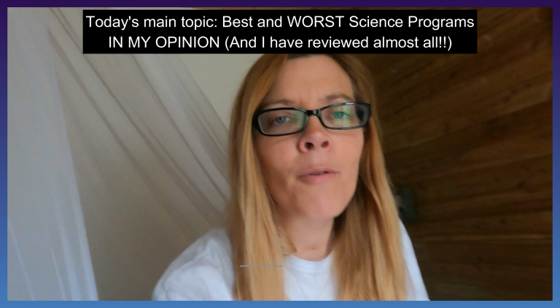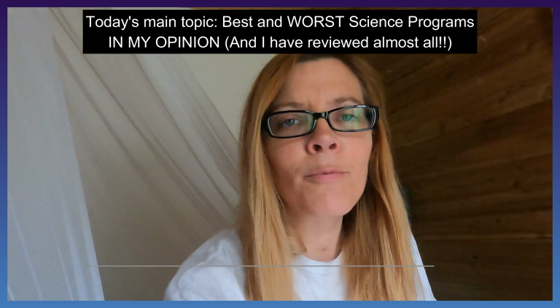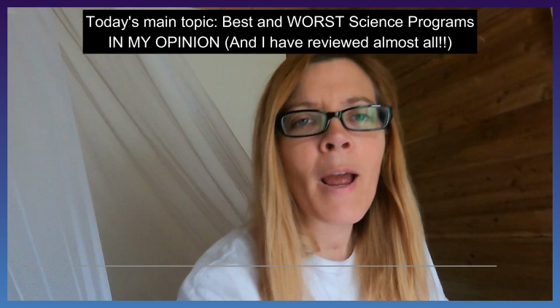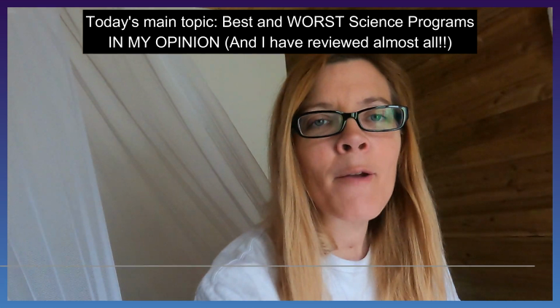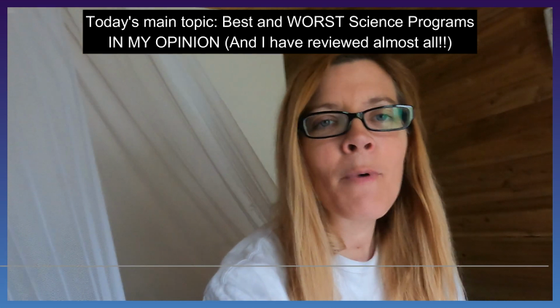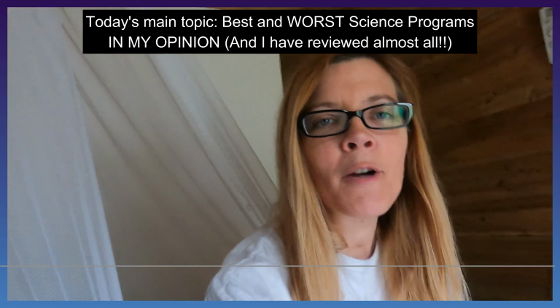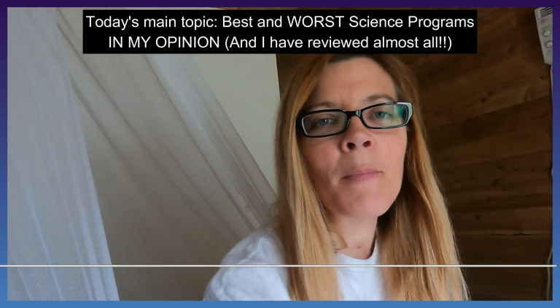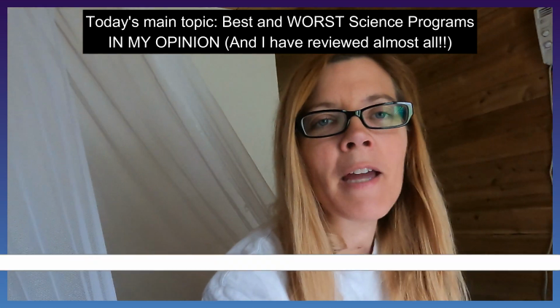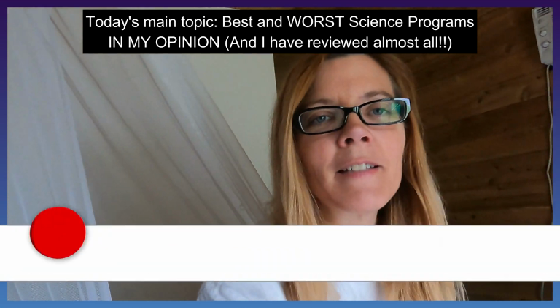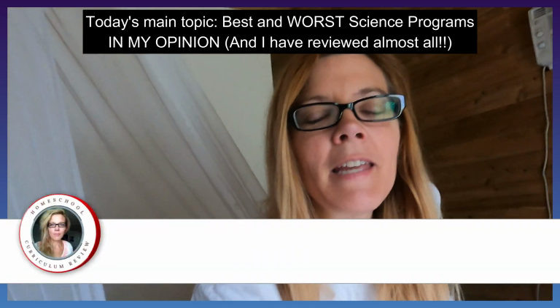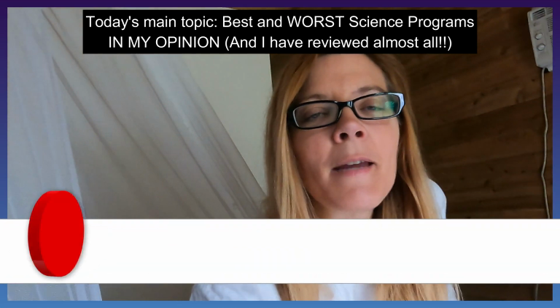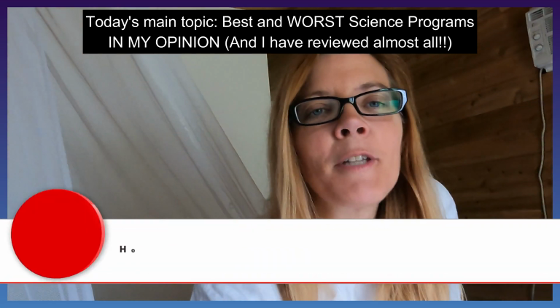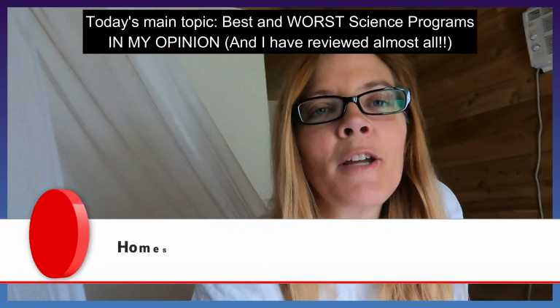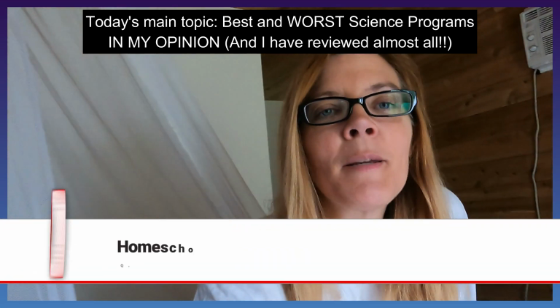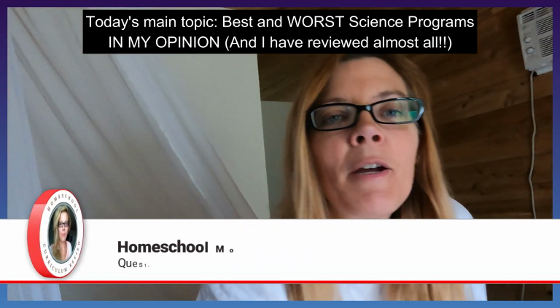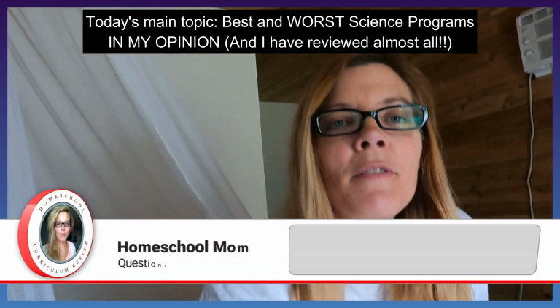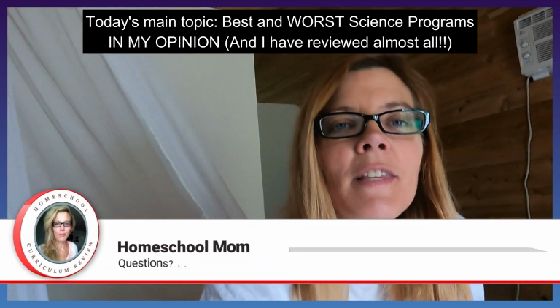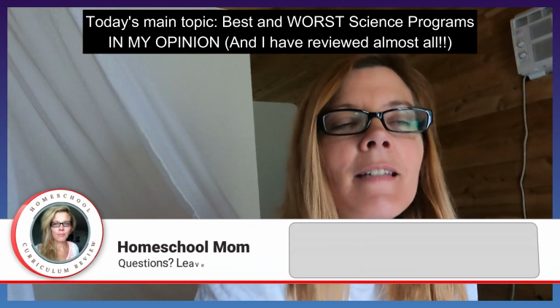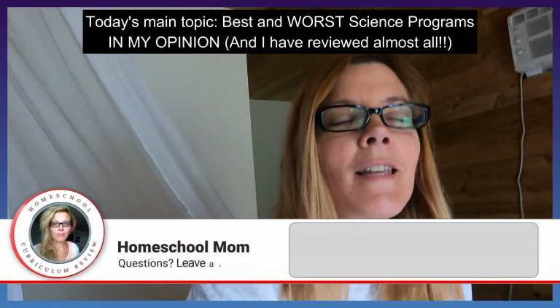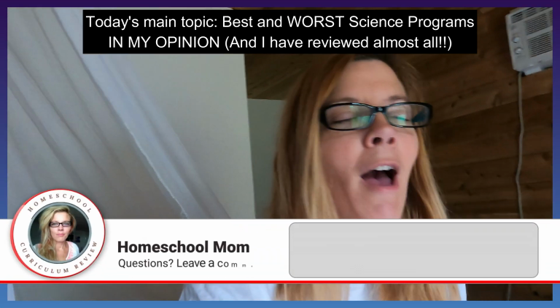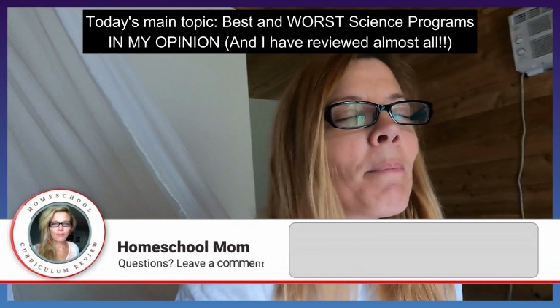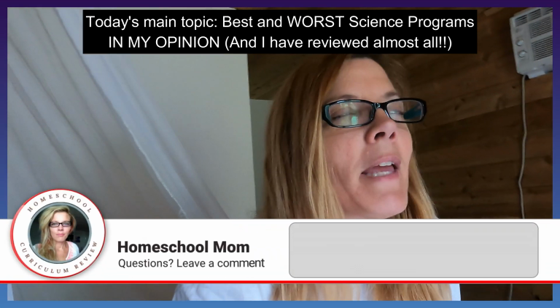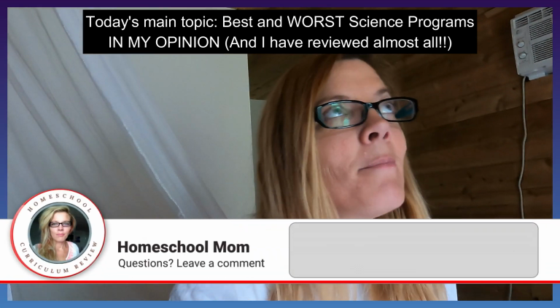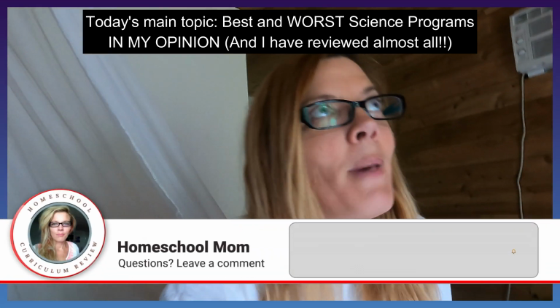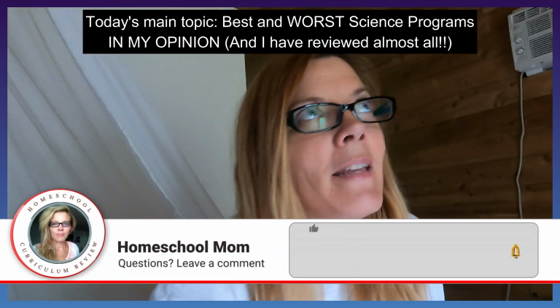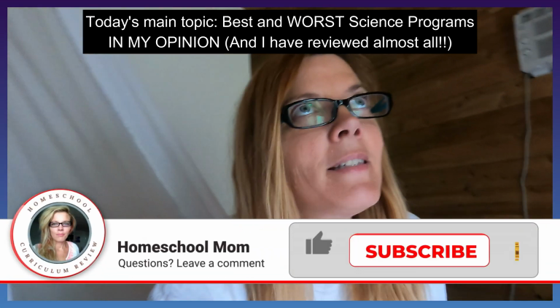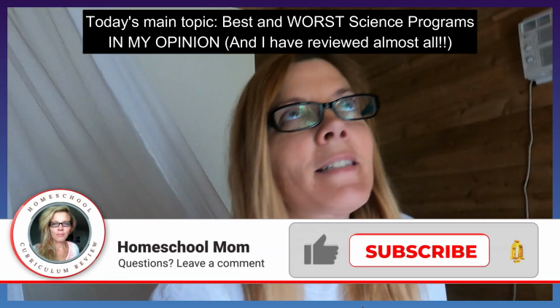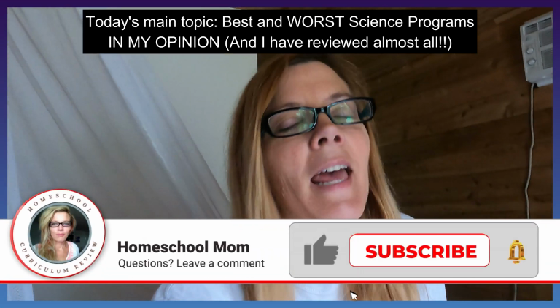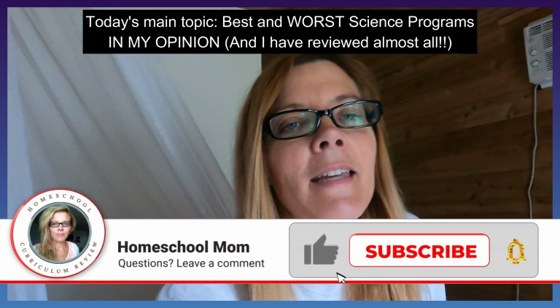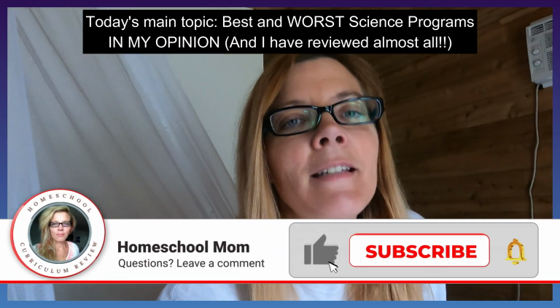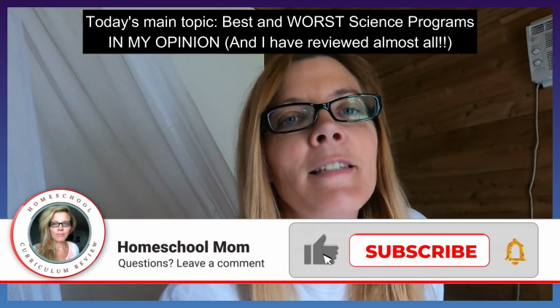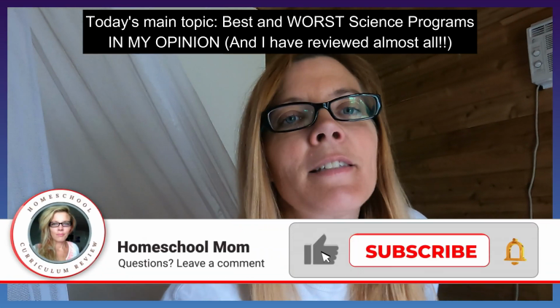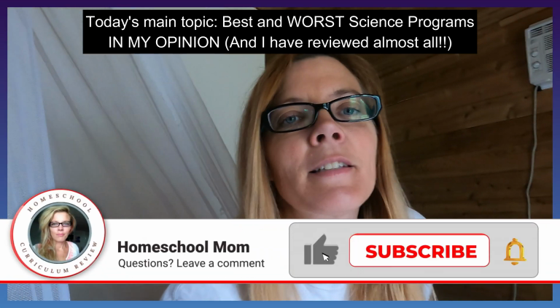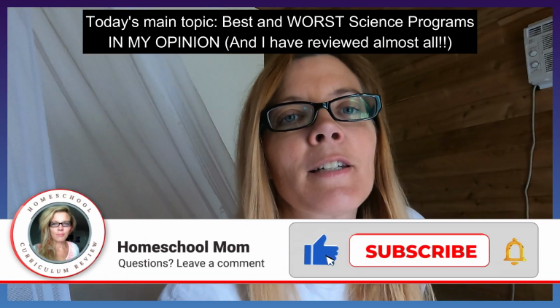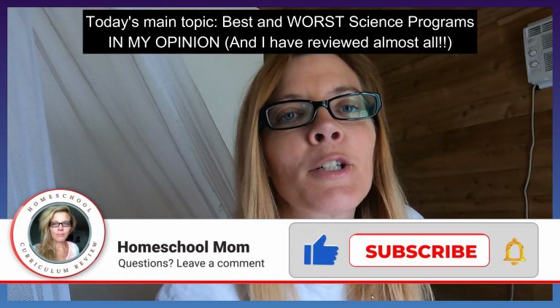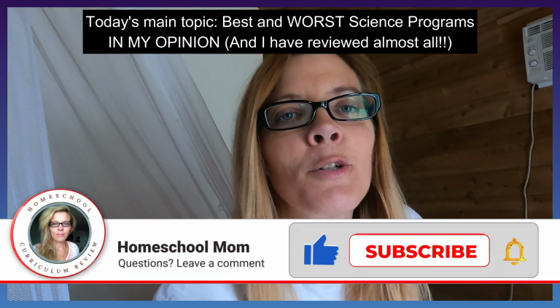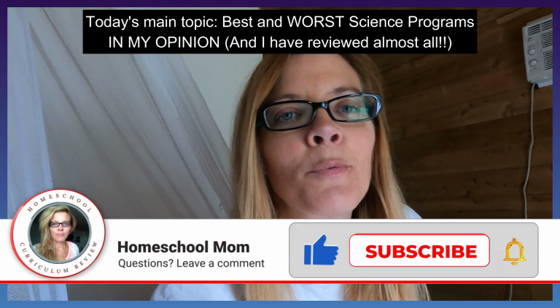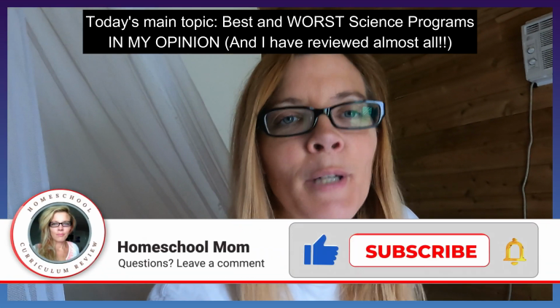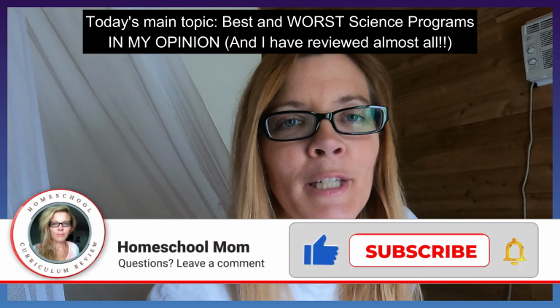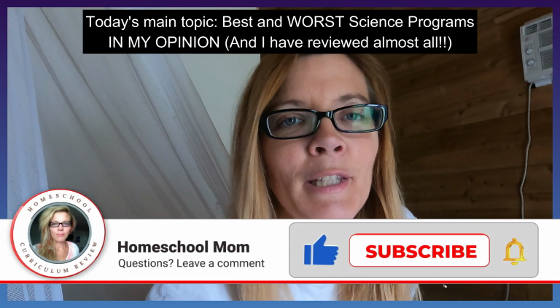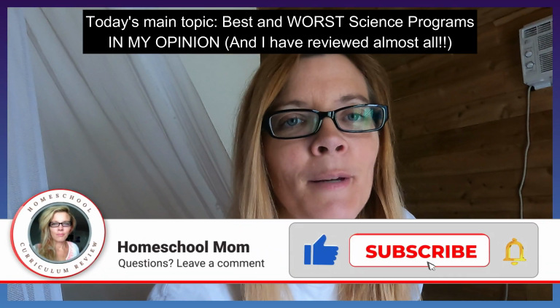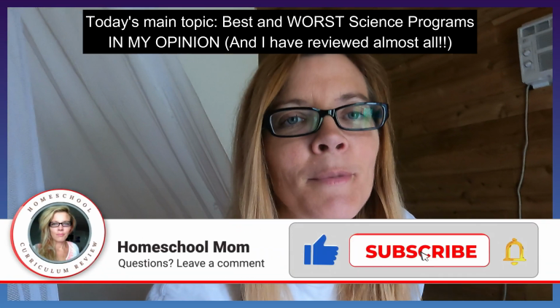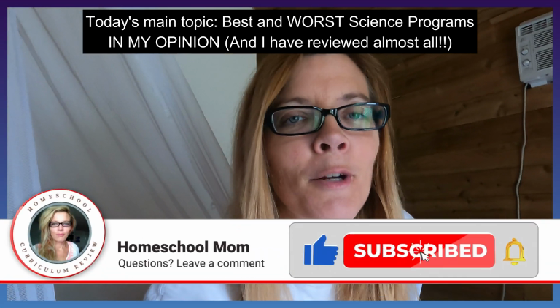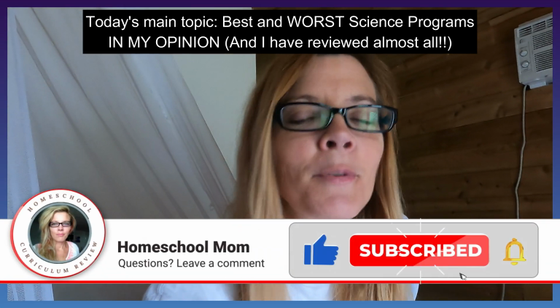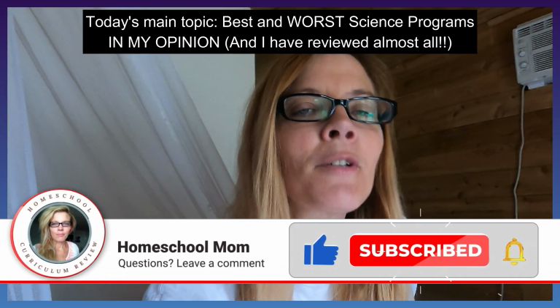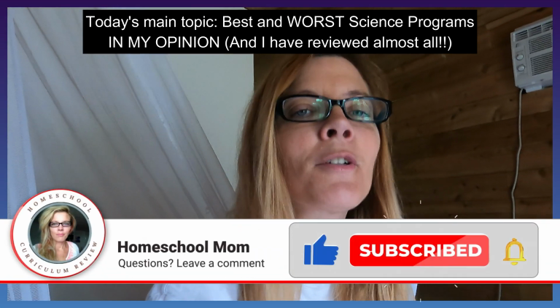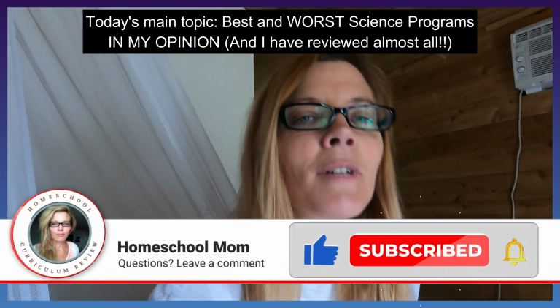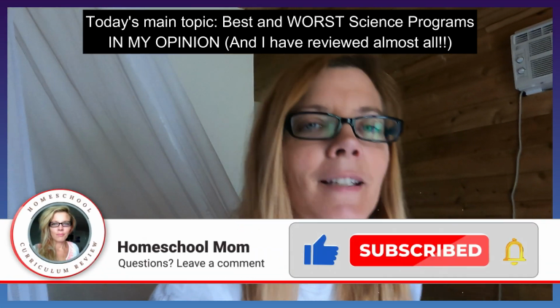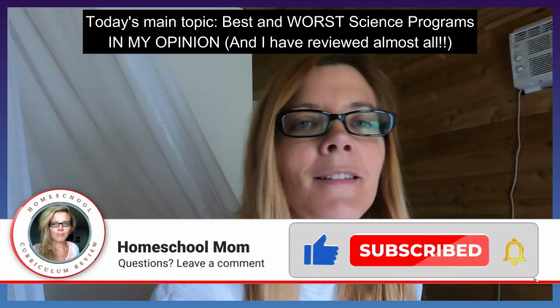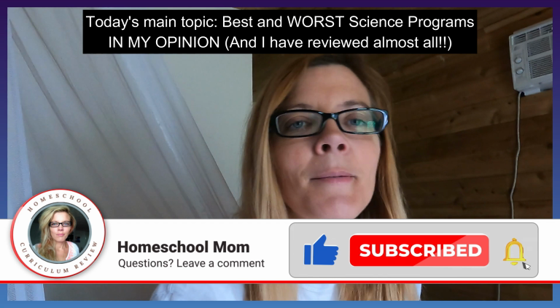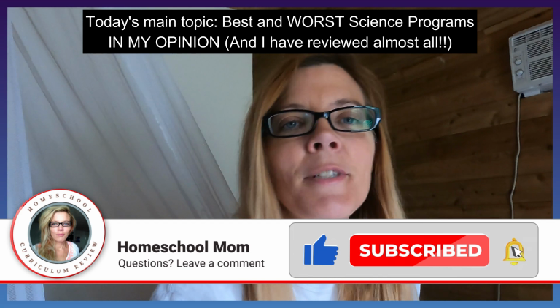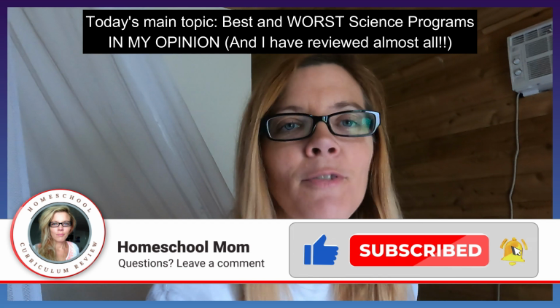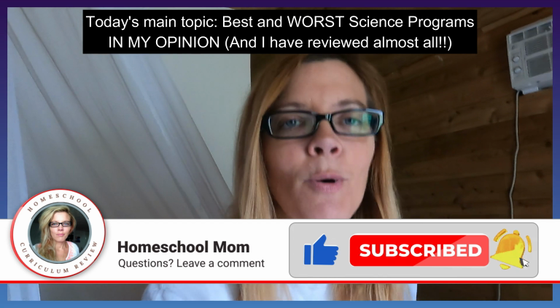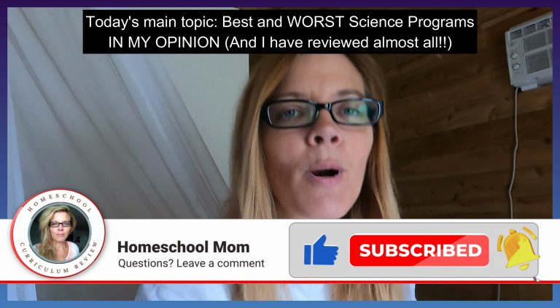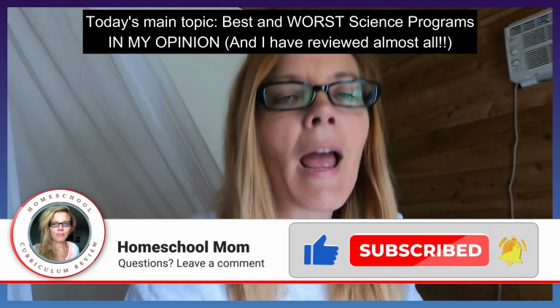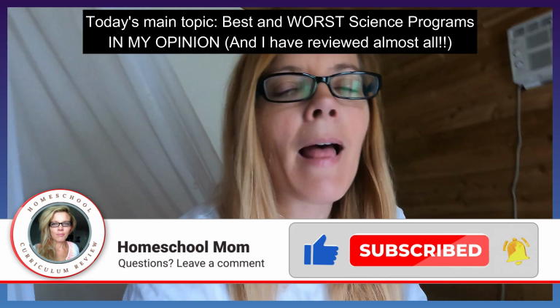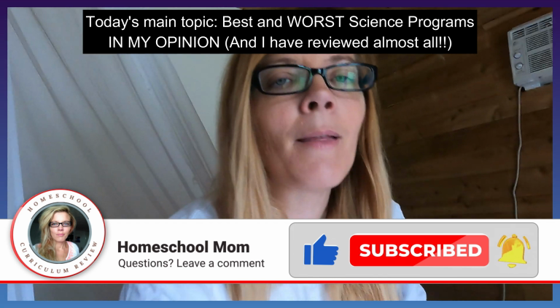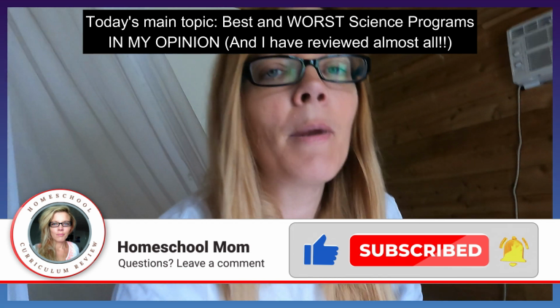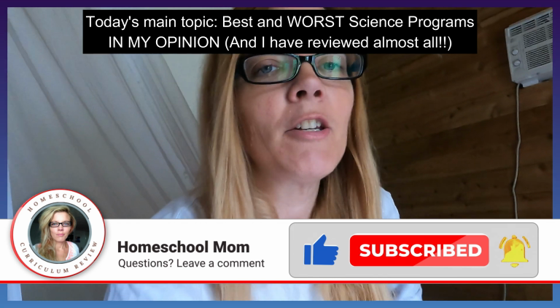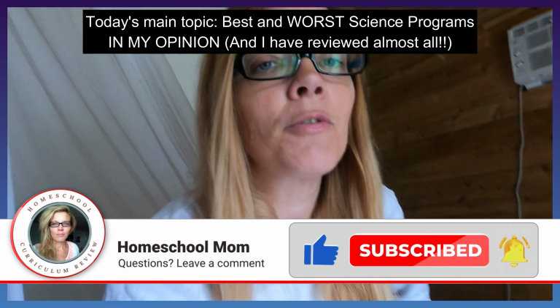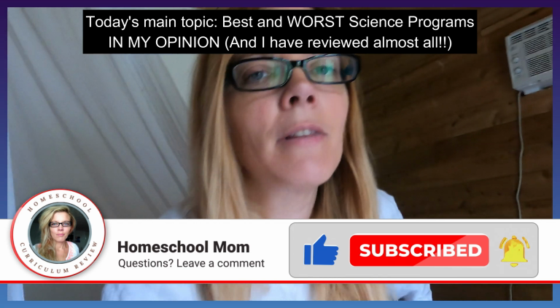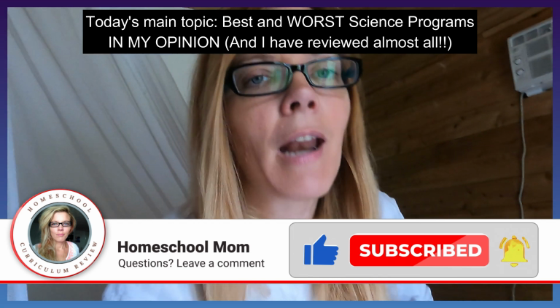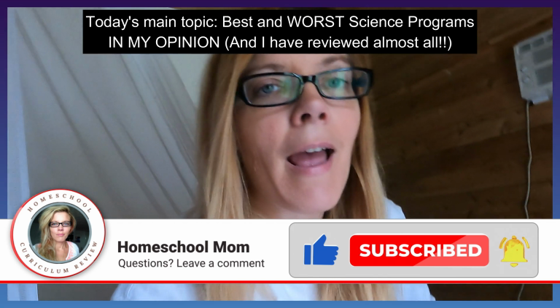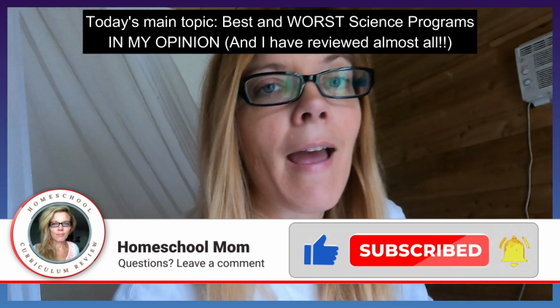Welcome back! Today I'm talking about the top and best science curriculums — homeschool curriculums for elementary — that I have found.